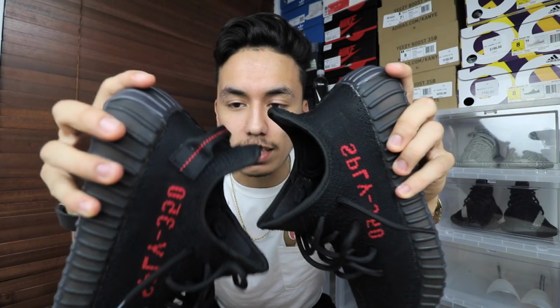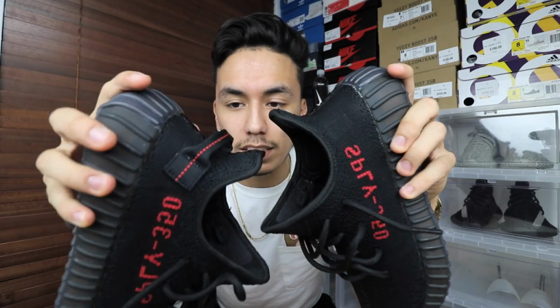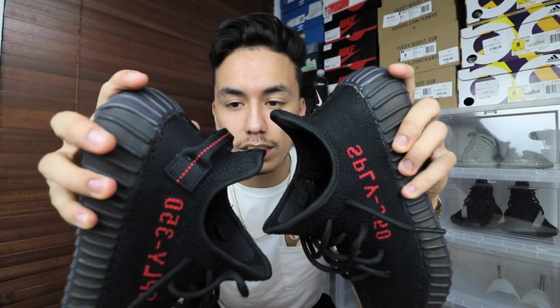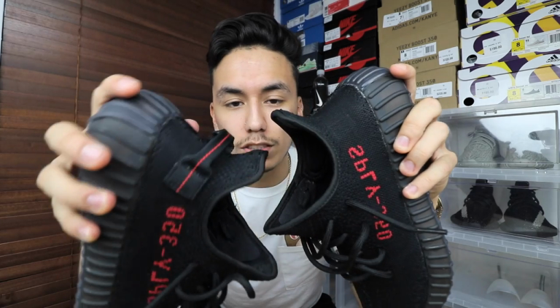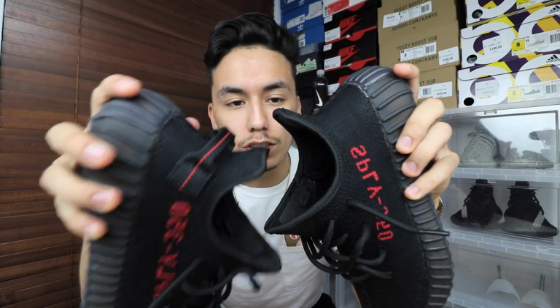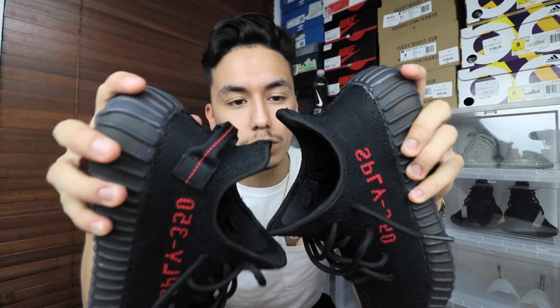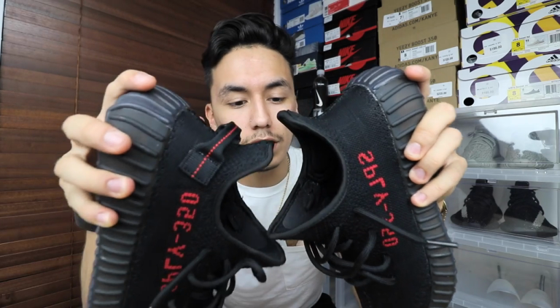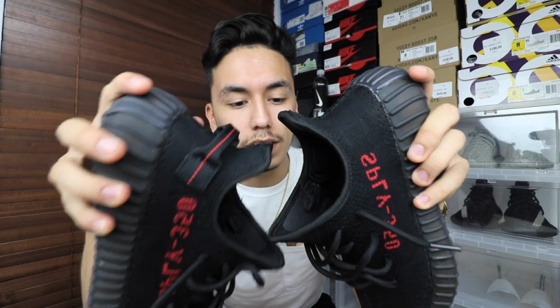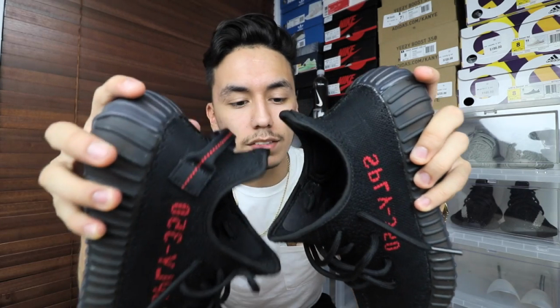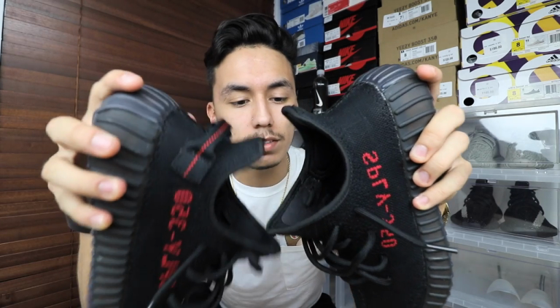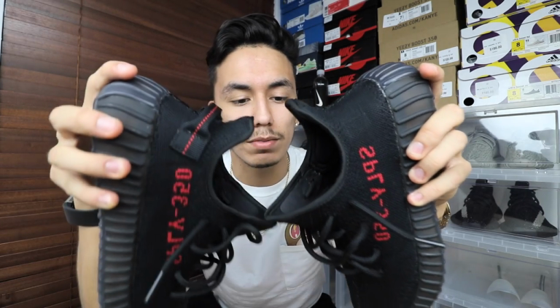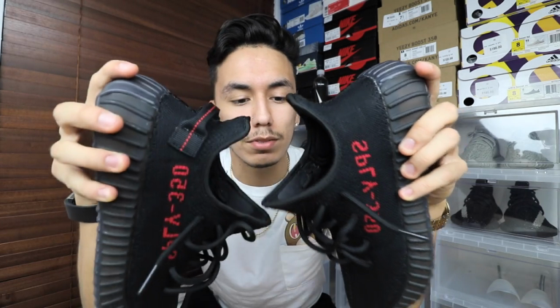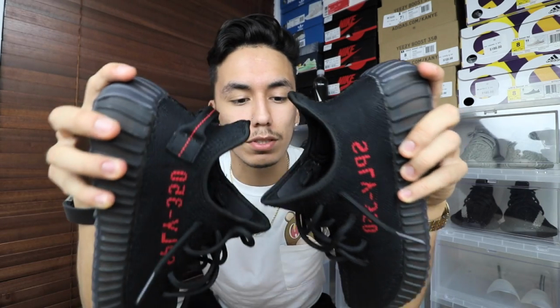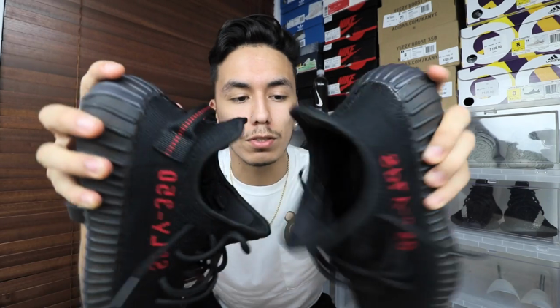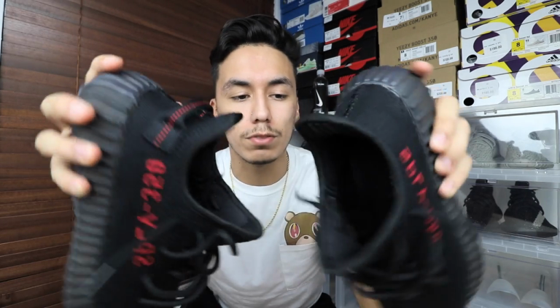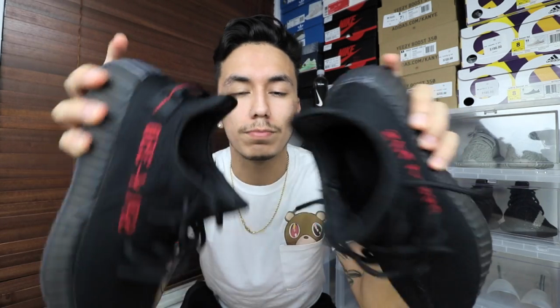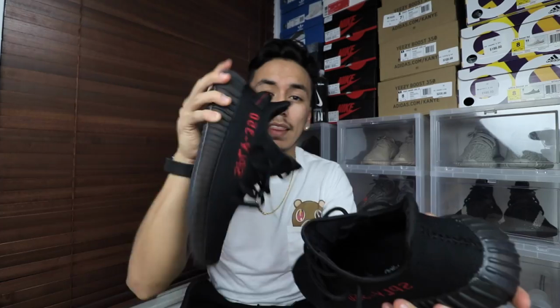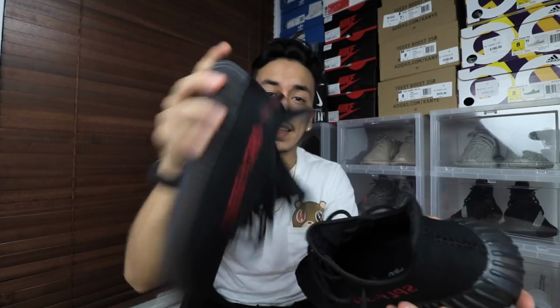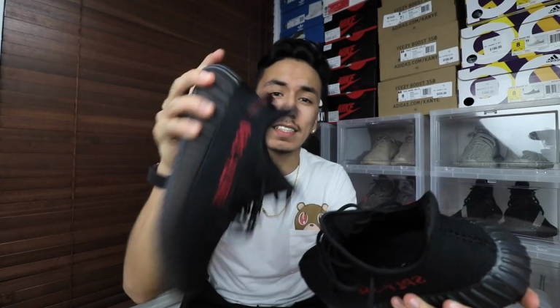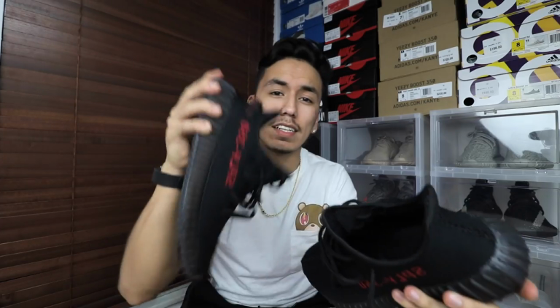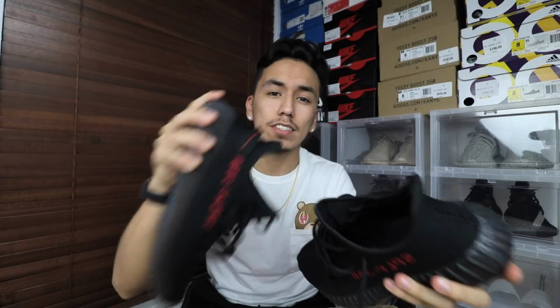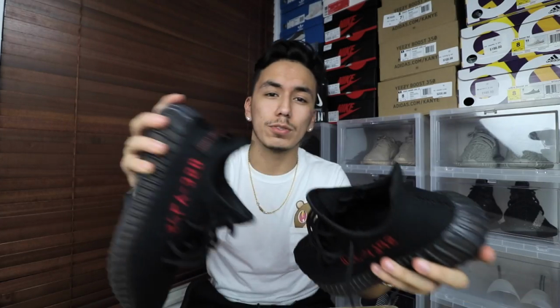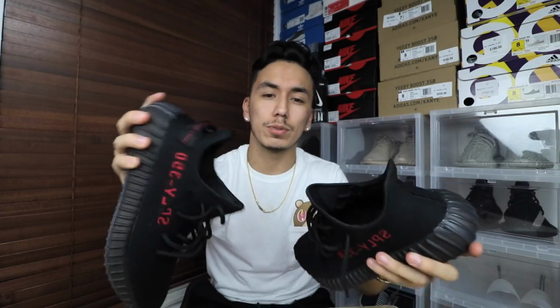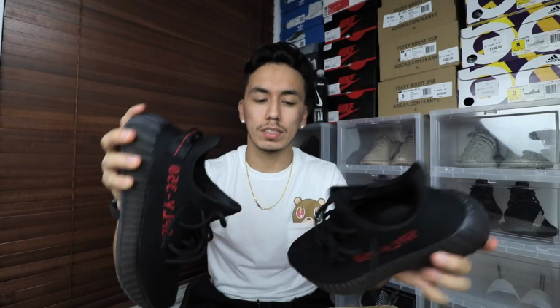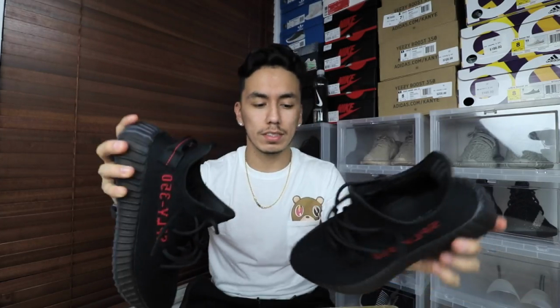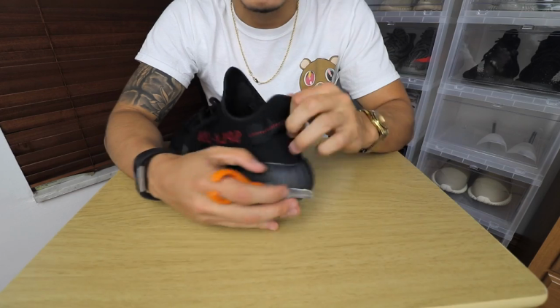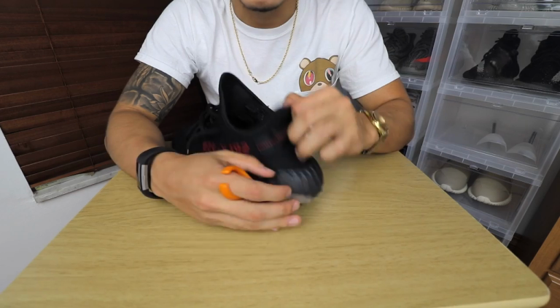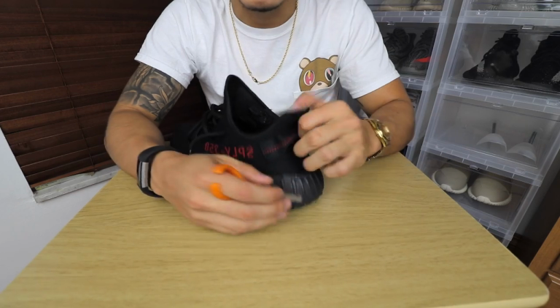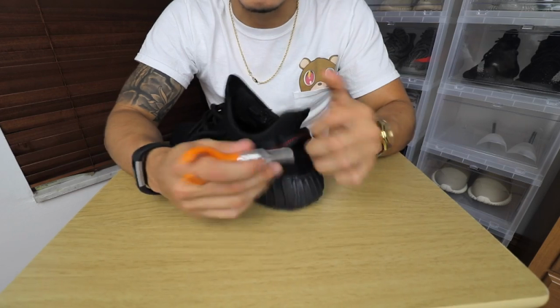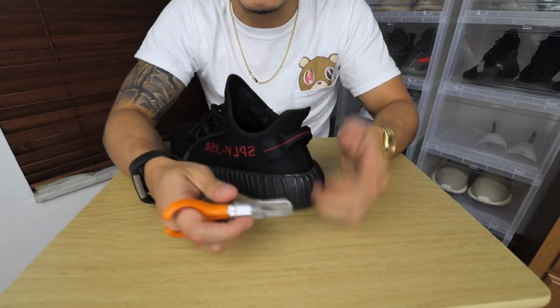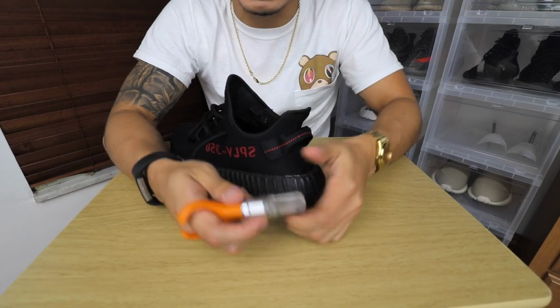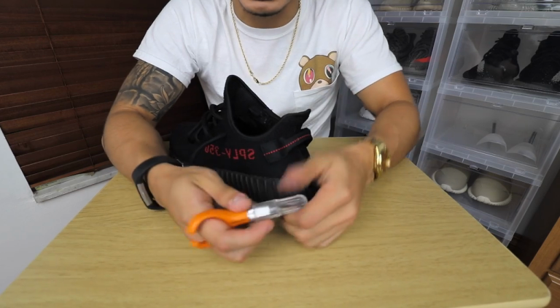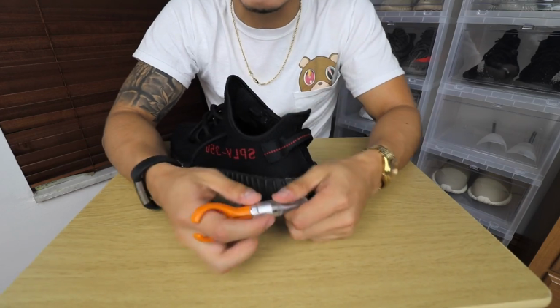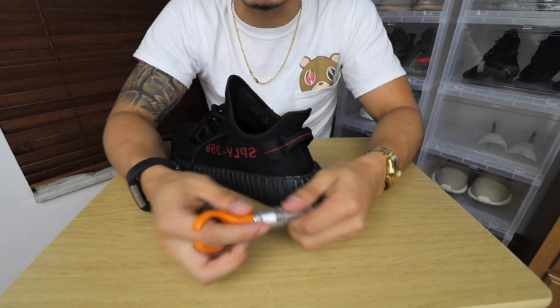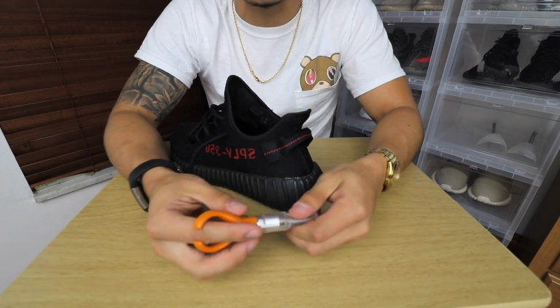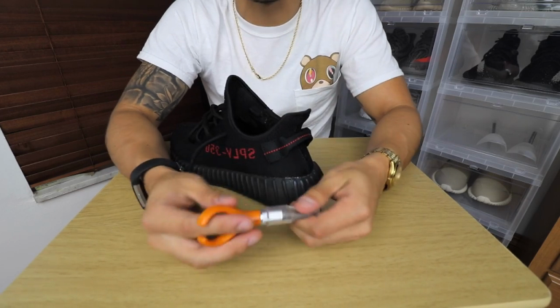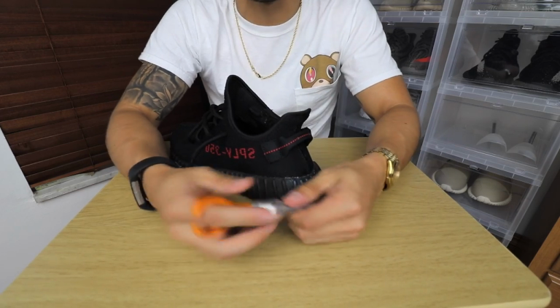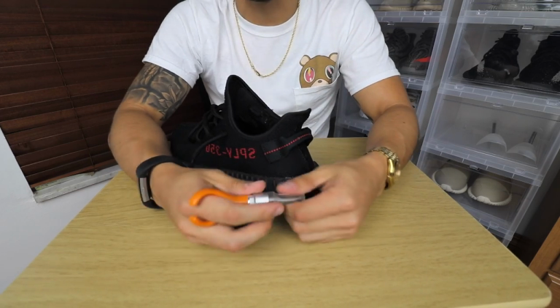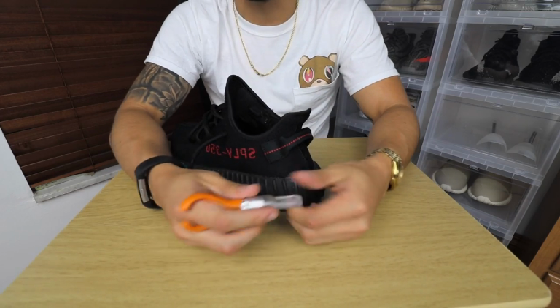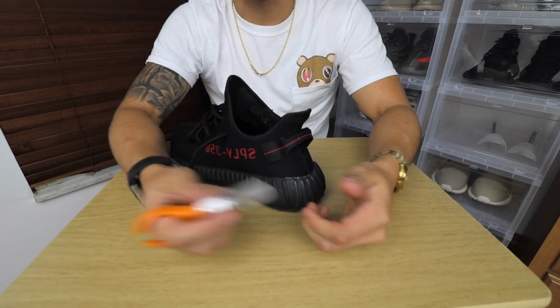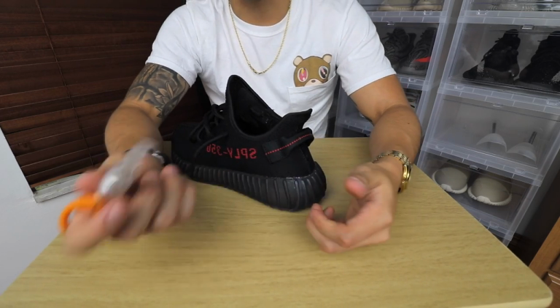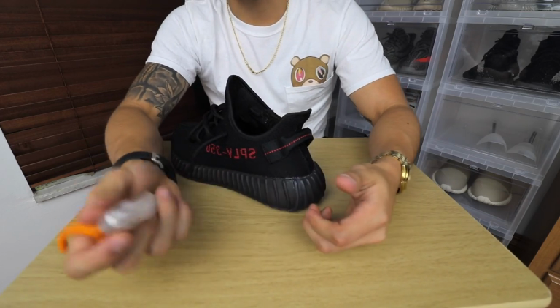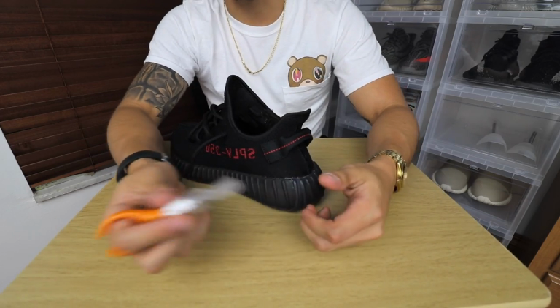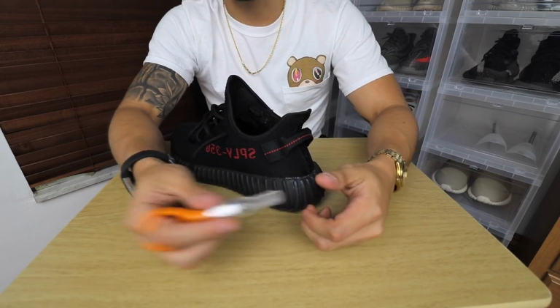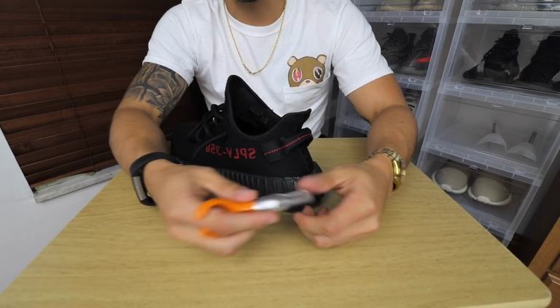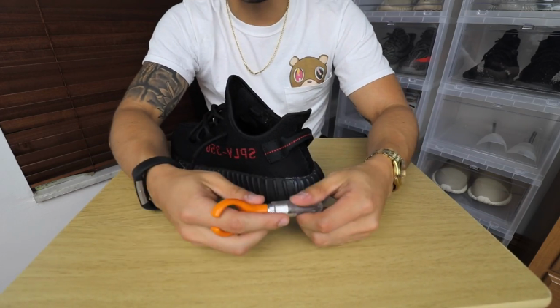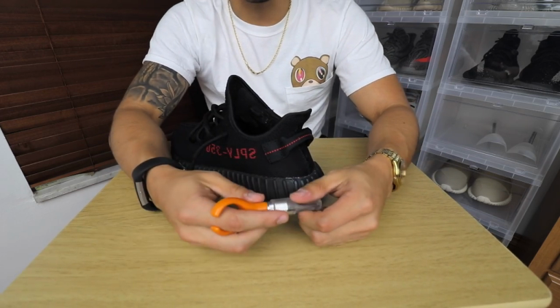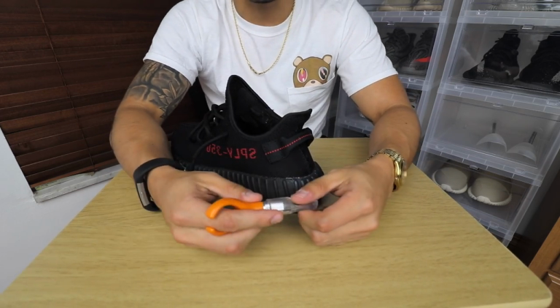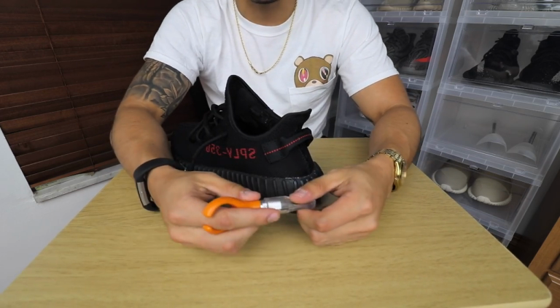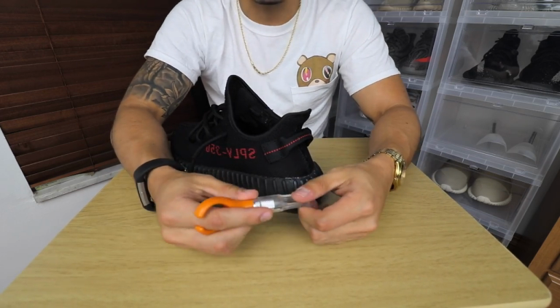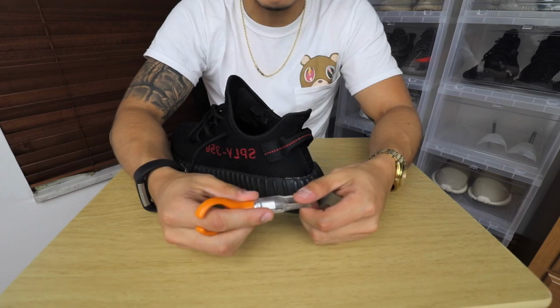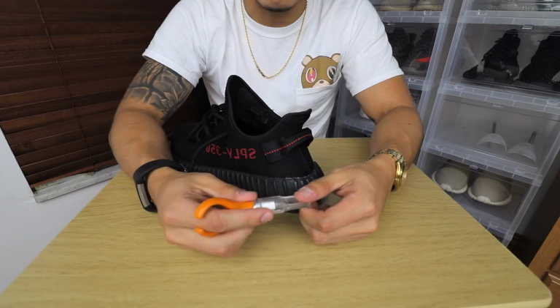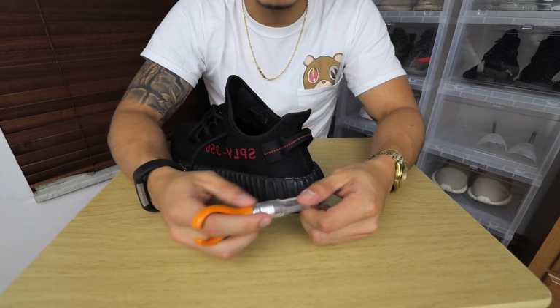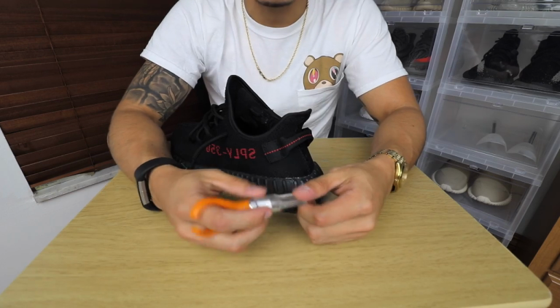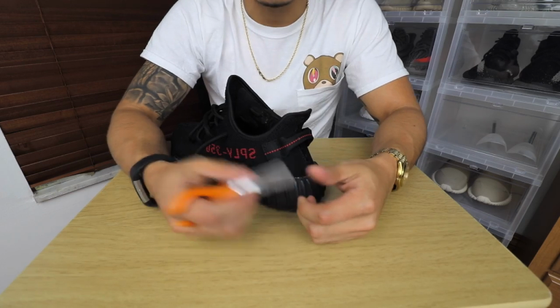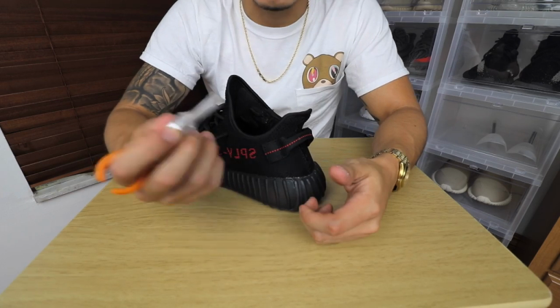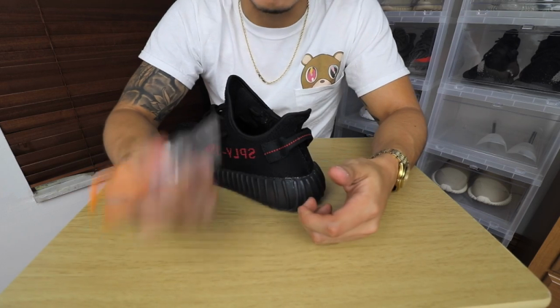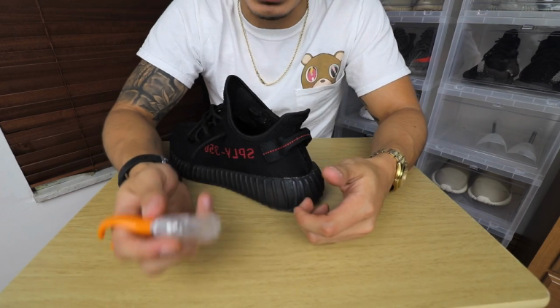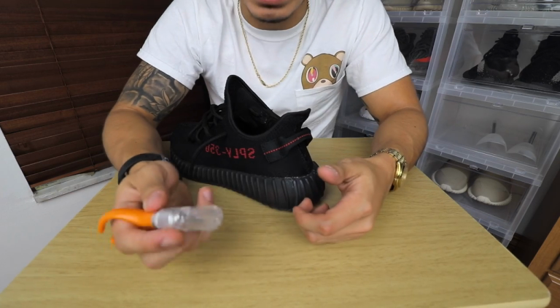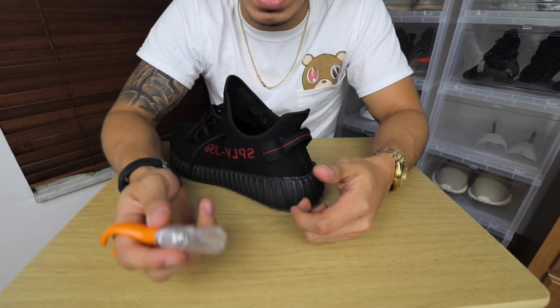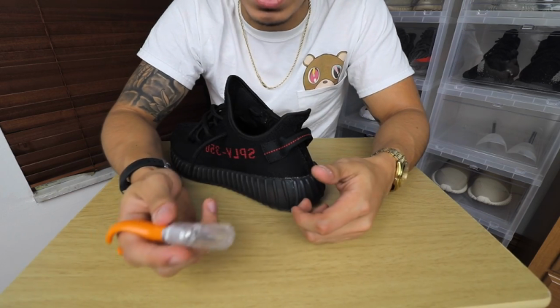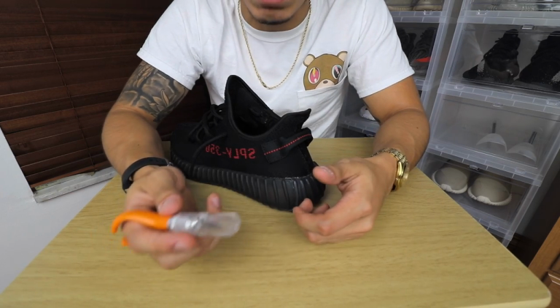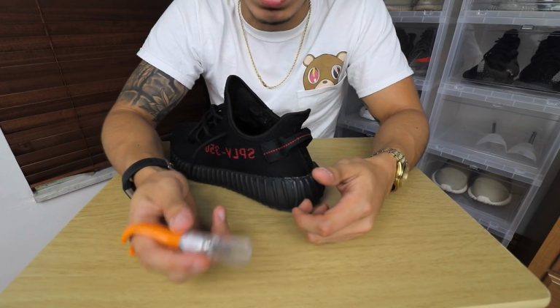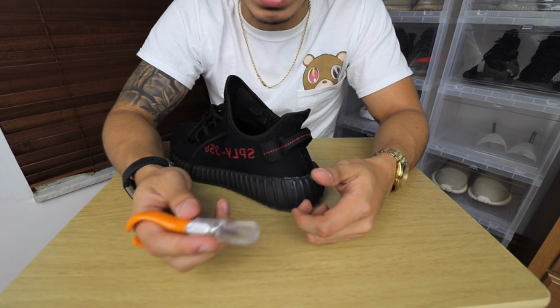I haven't dissected this shoe yet, so let's get on to it. Two things you need: an exacto knife and obviously the pair of shoes.